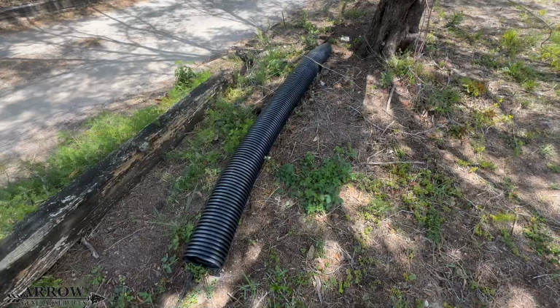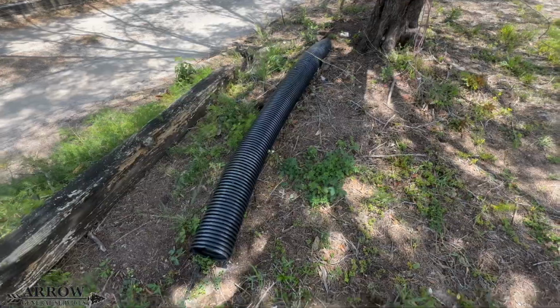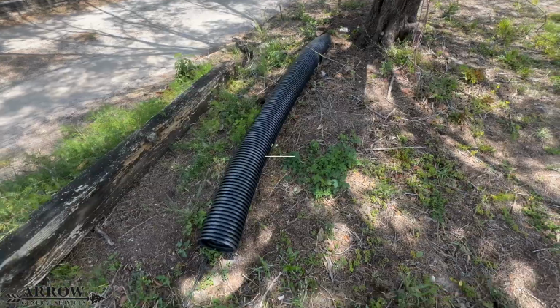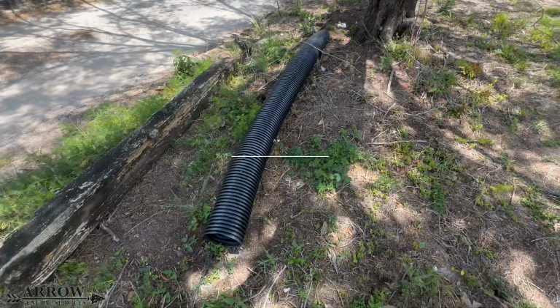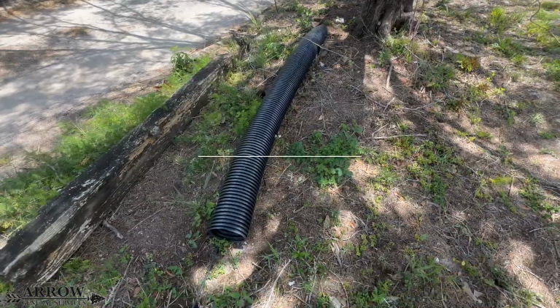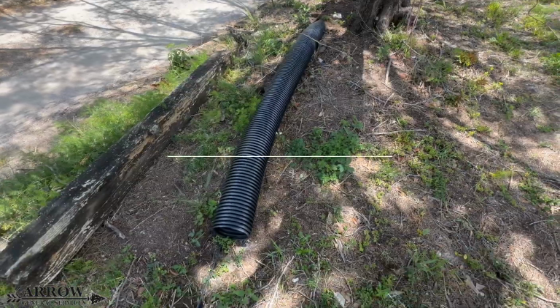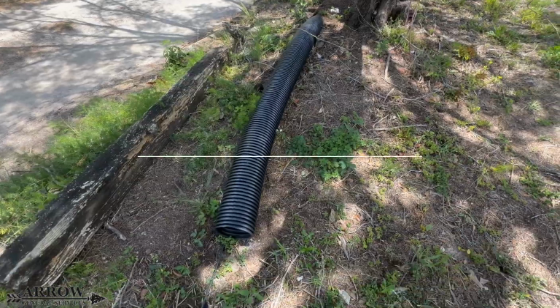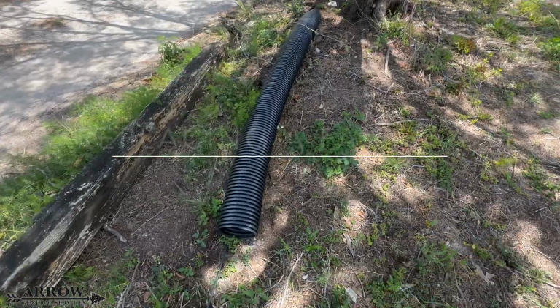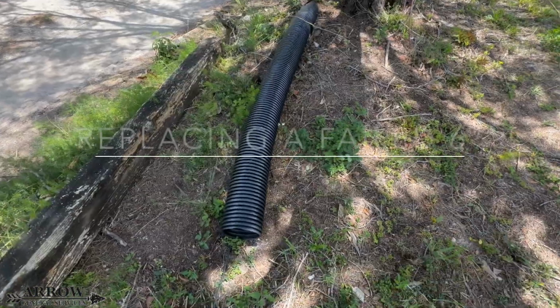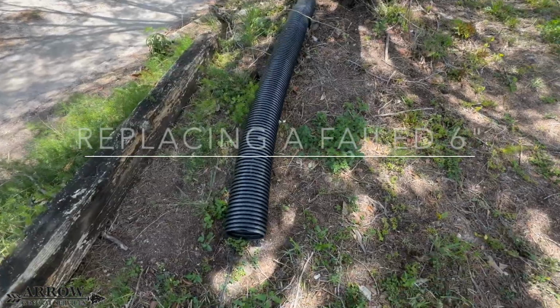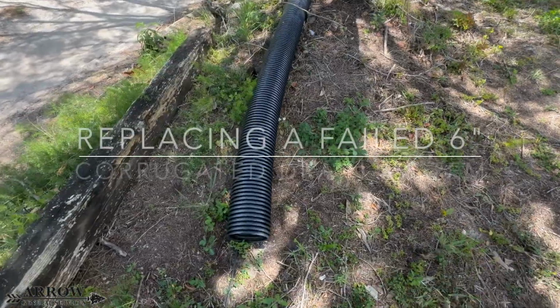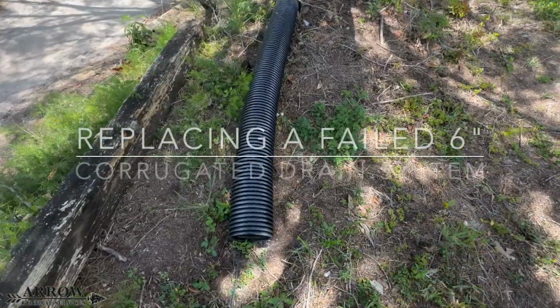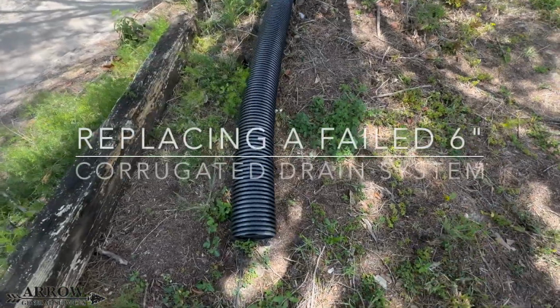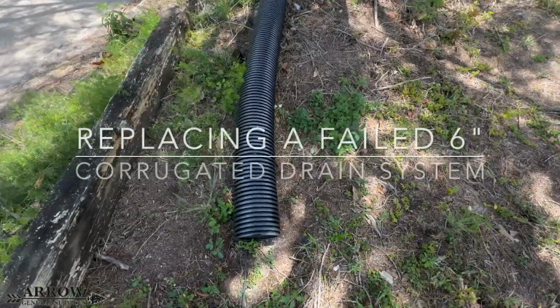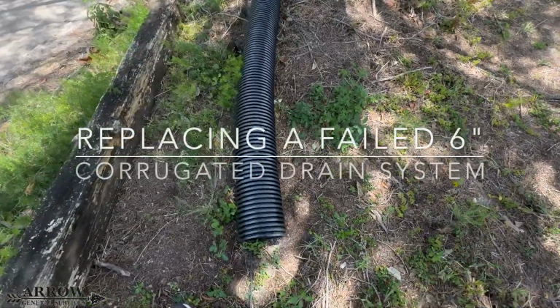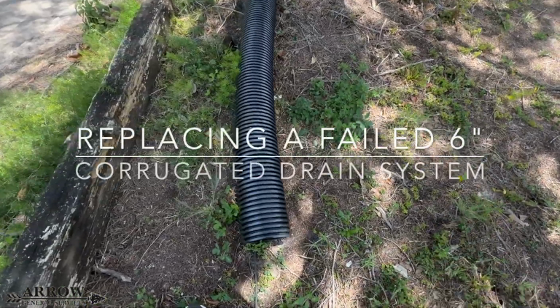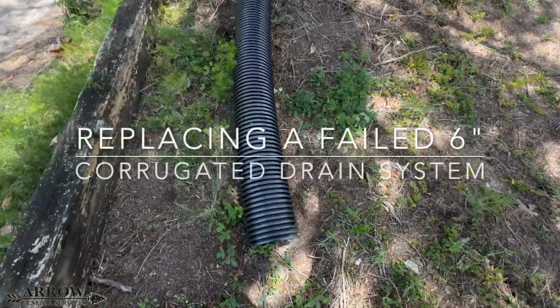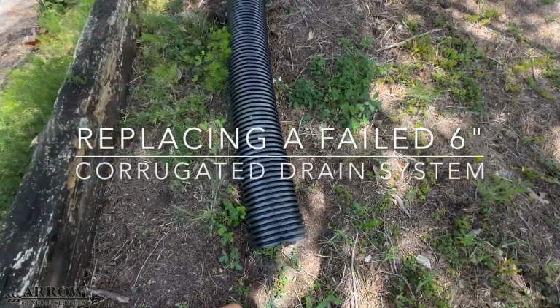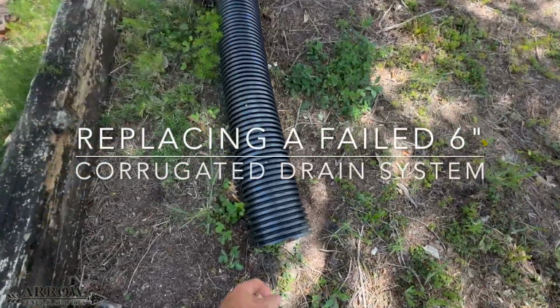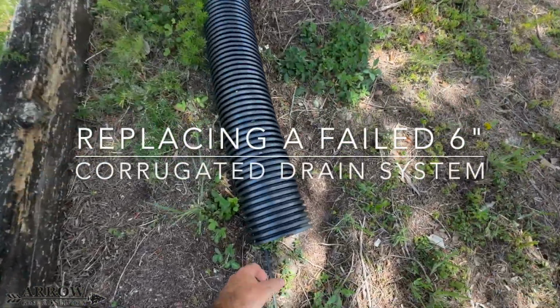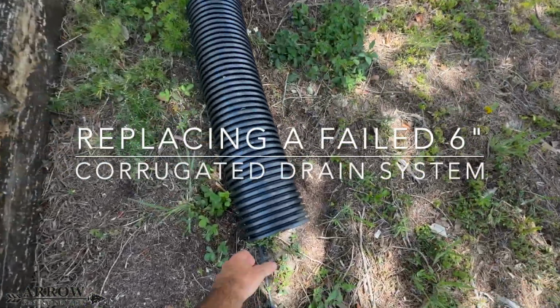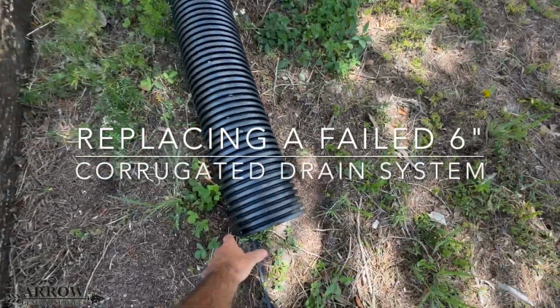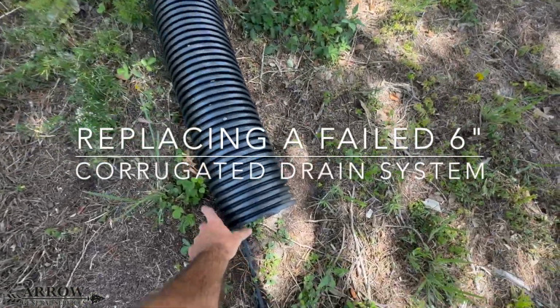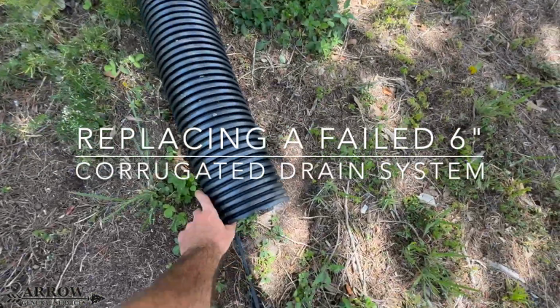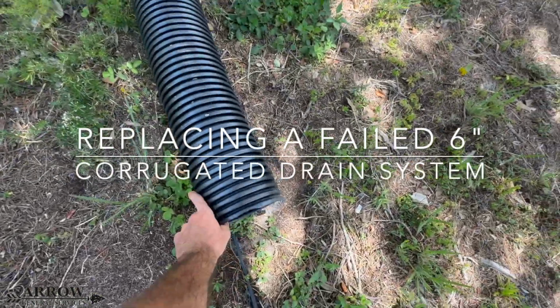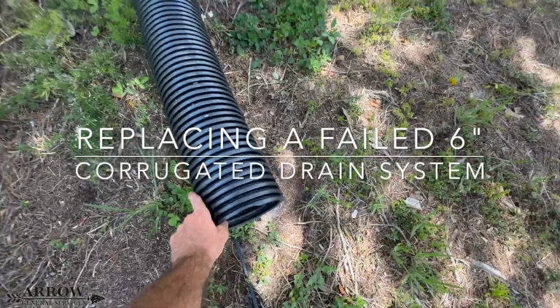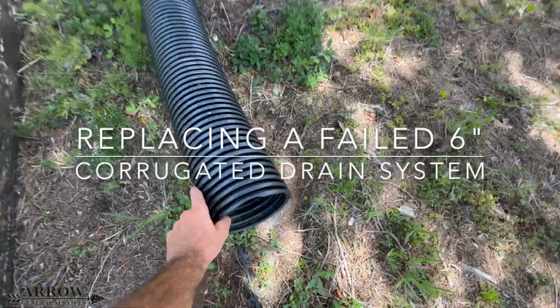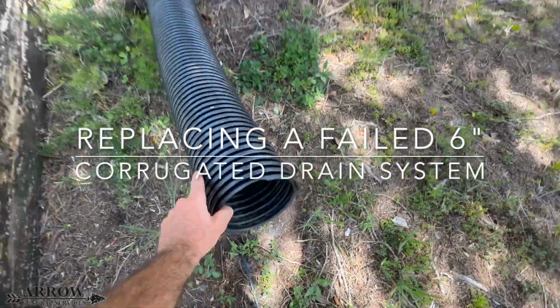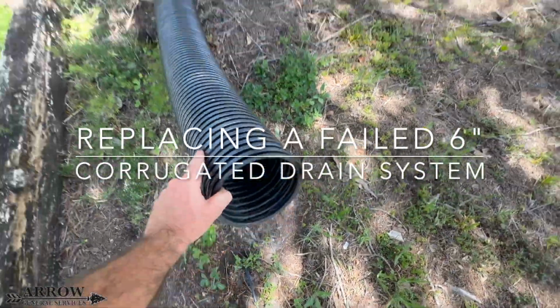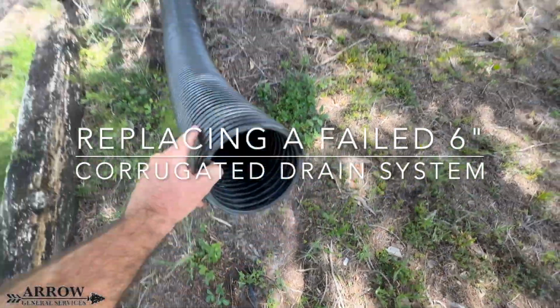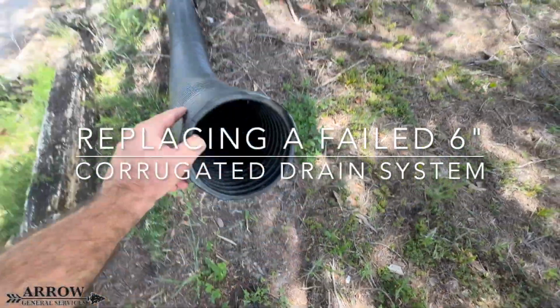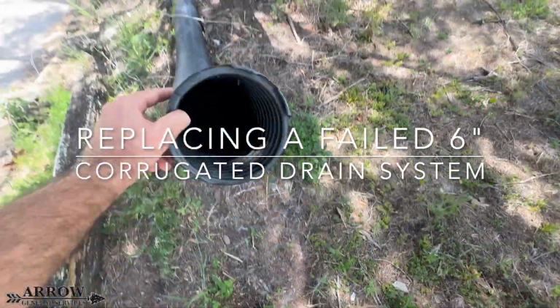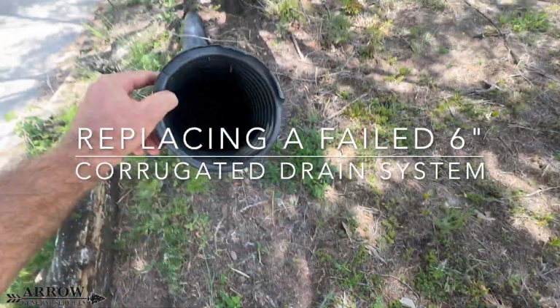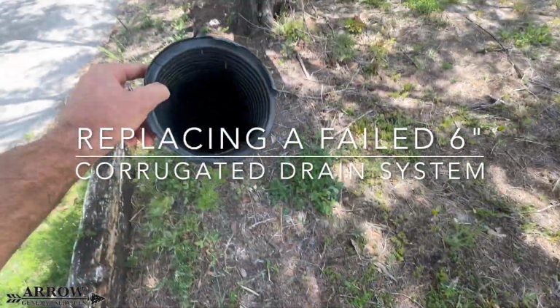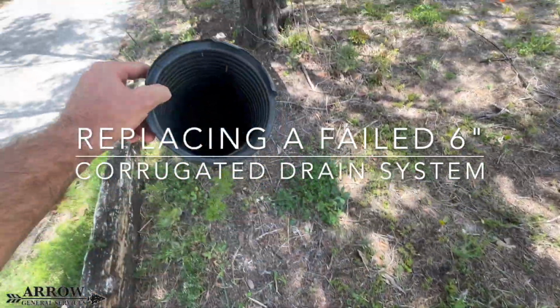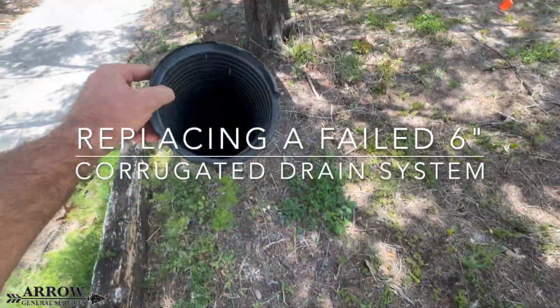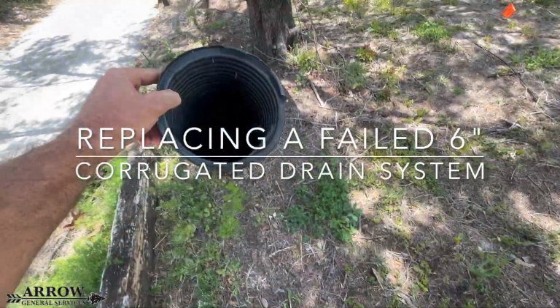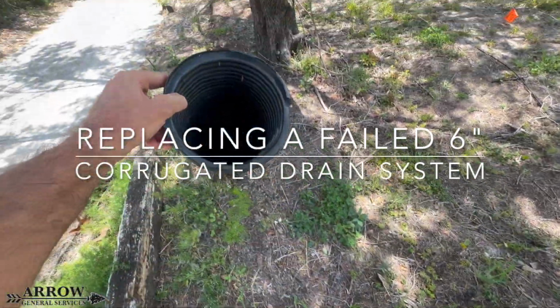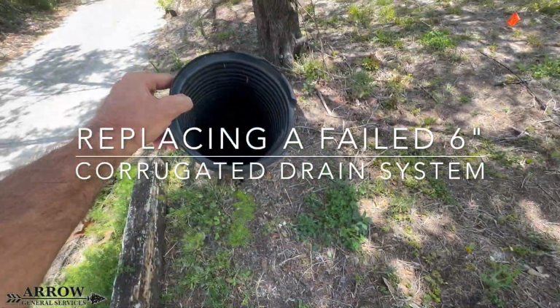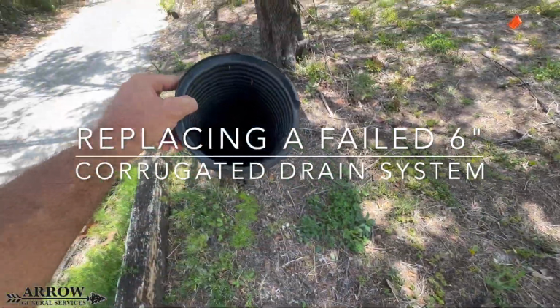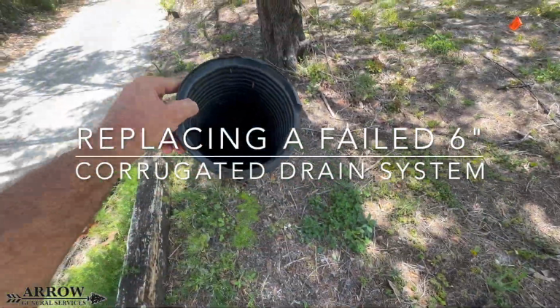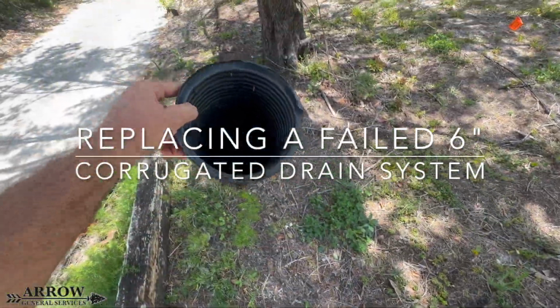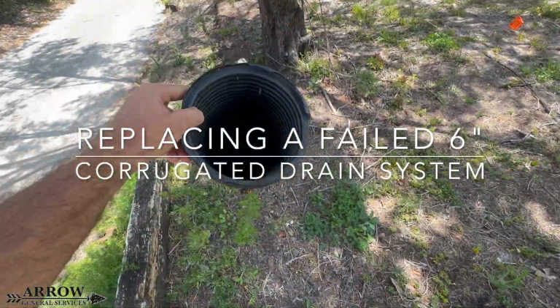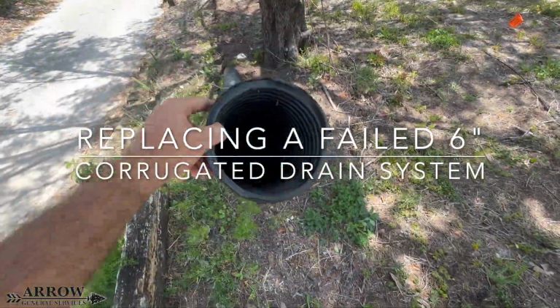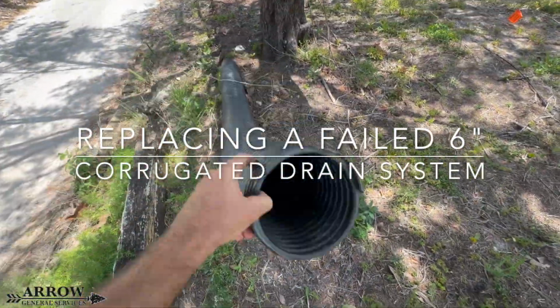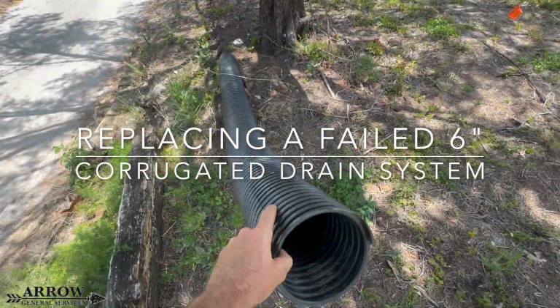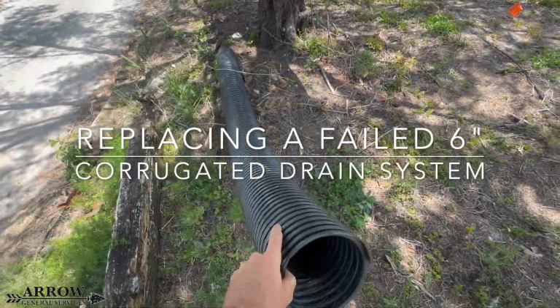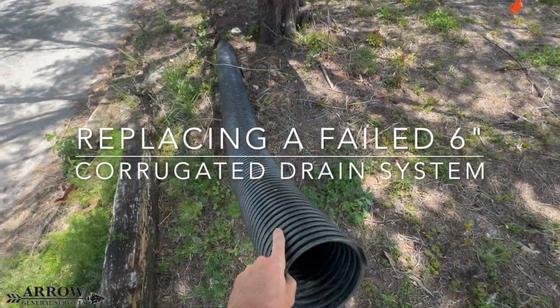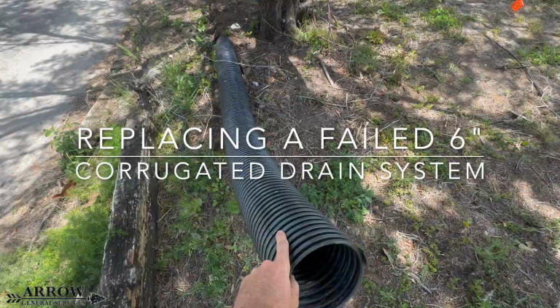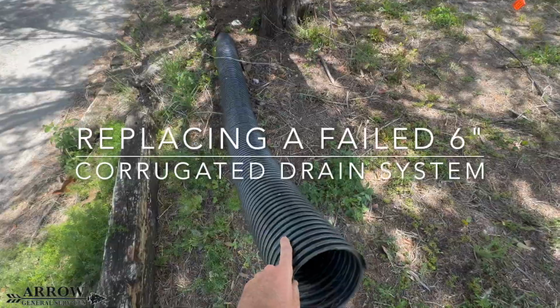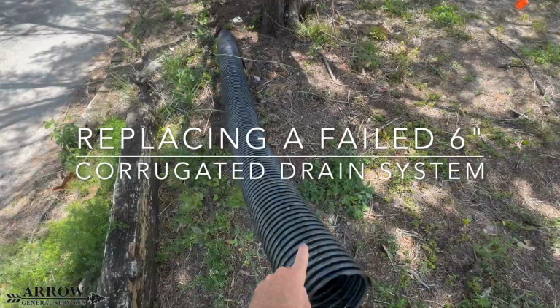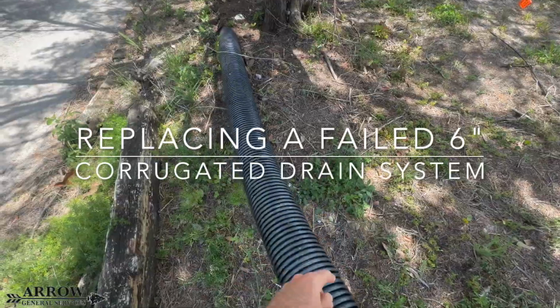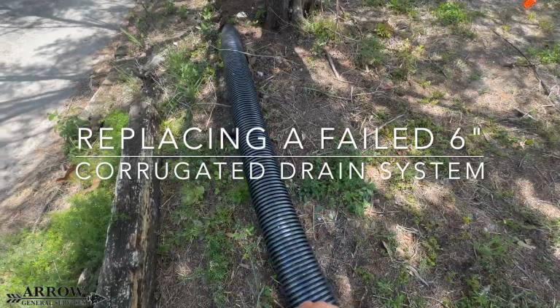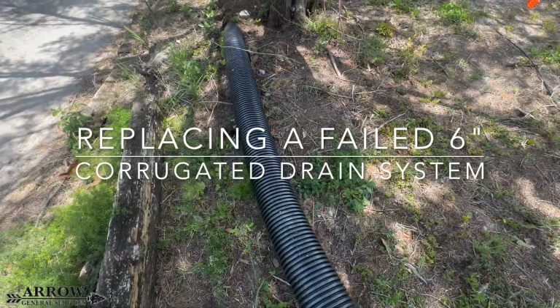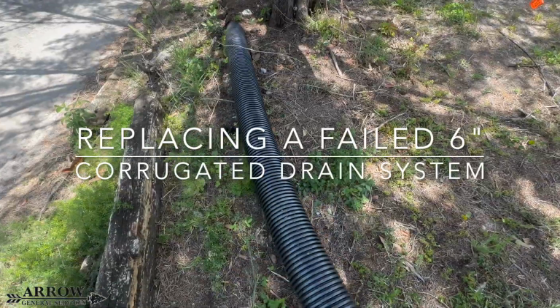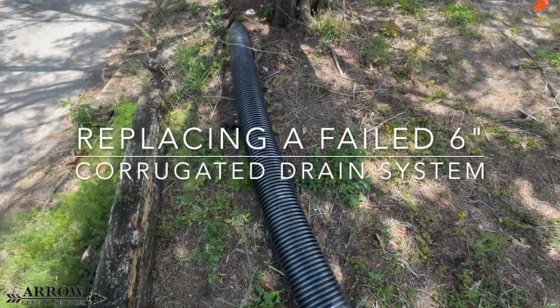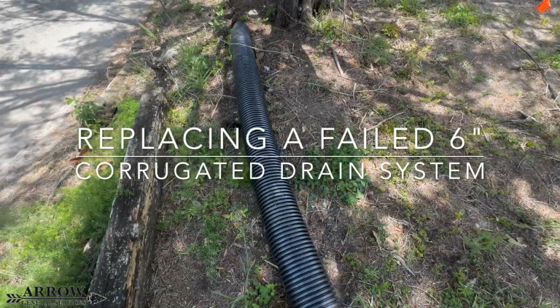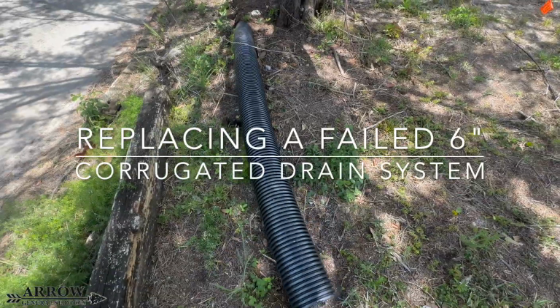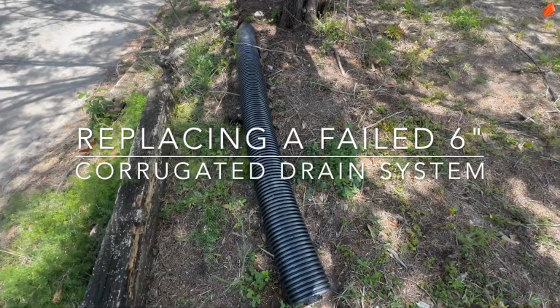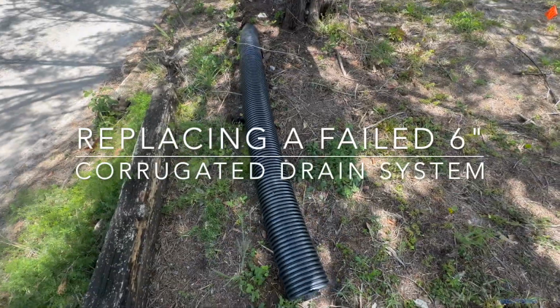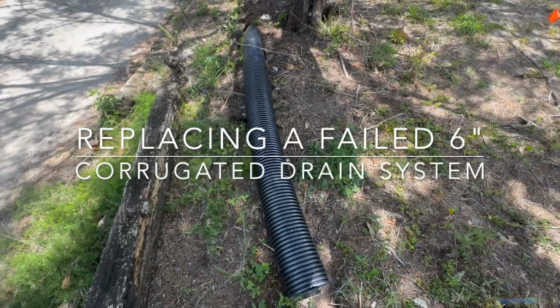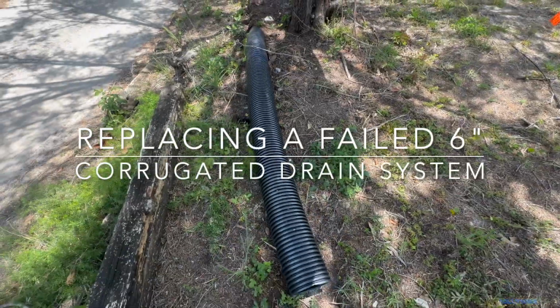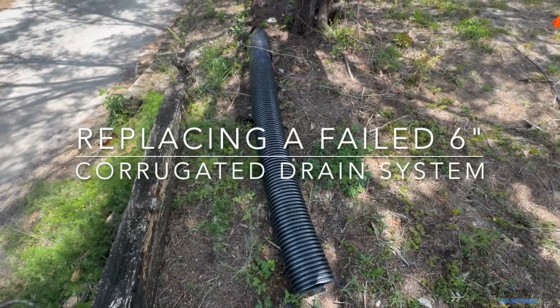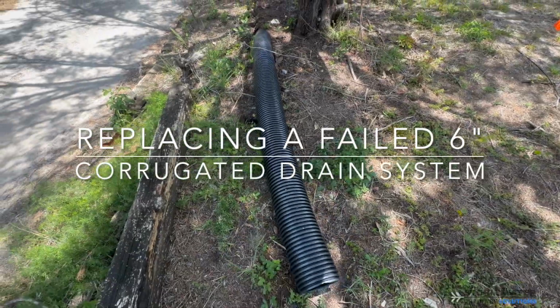Welcome to Stormwater Drainage Solutions. In today's video, we're going to be replacing a failed six-inch corrugated drain system.